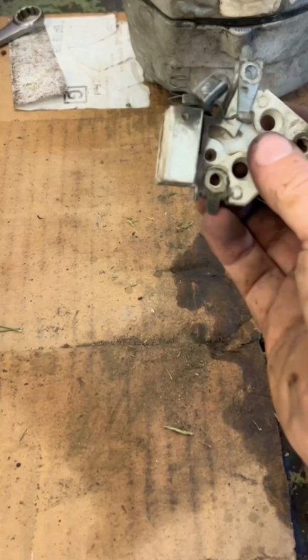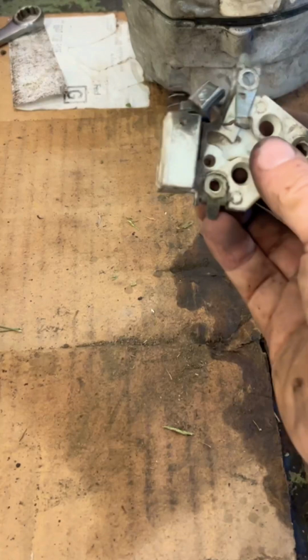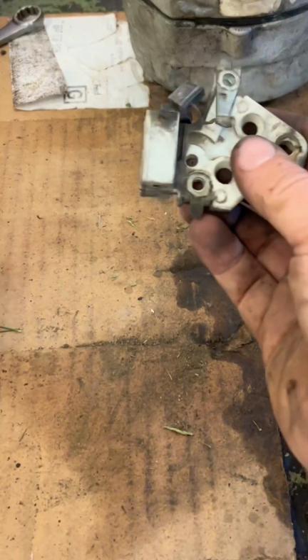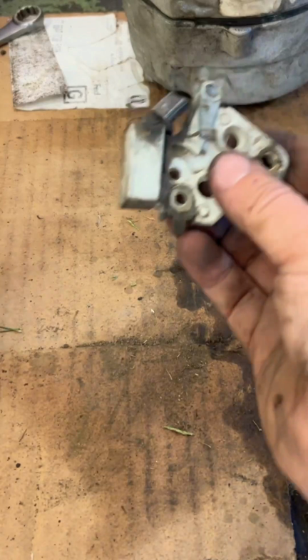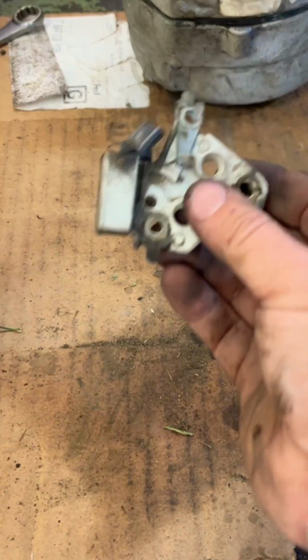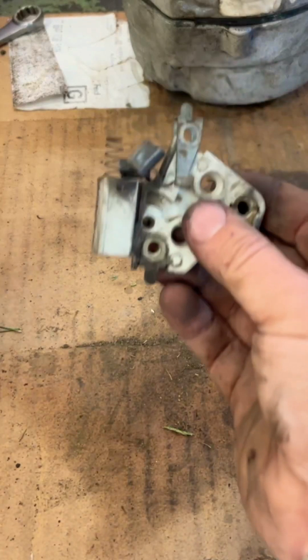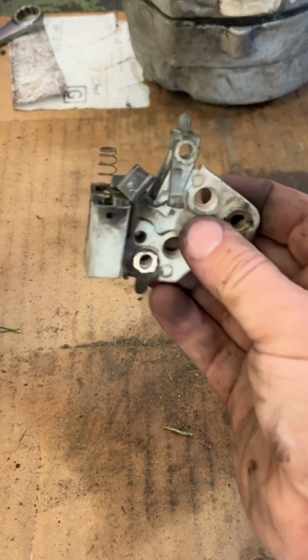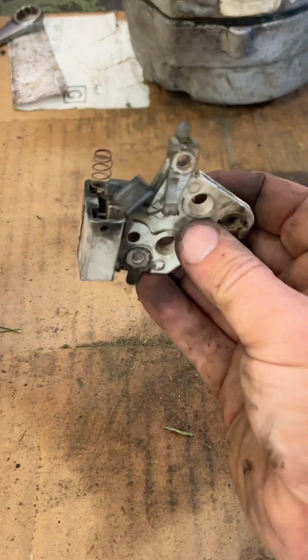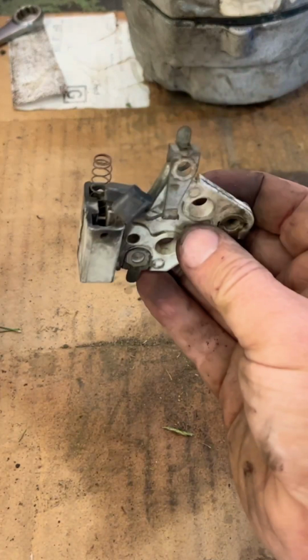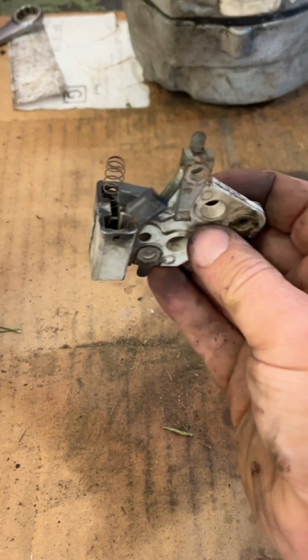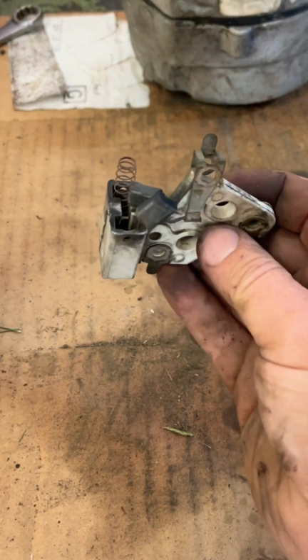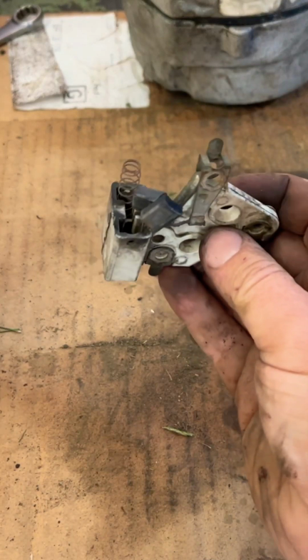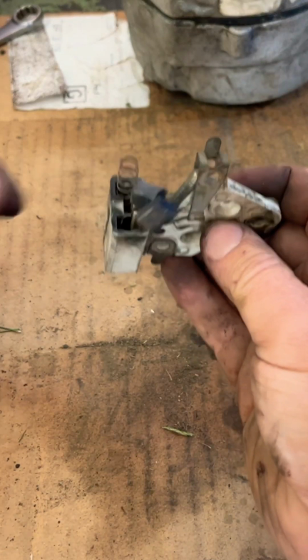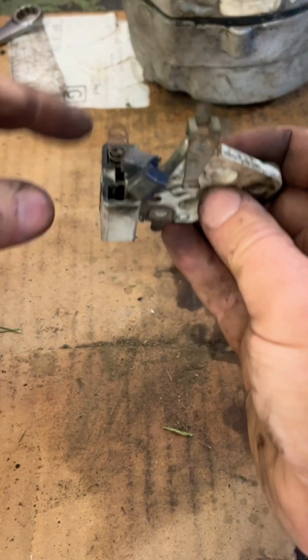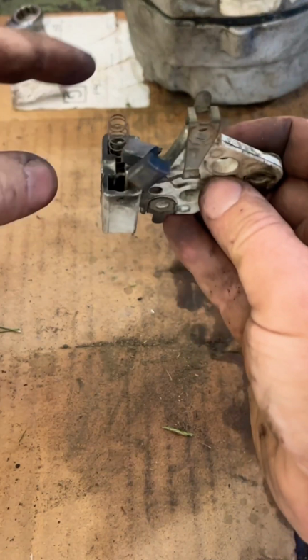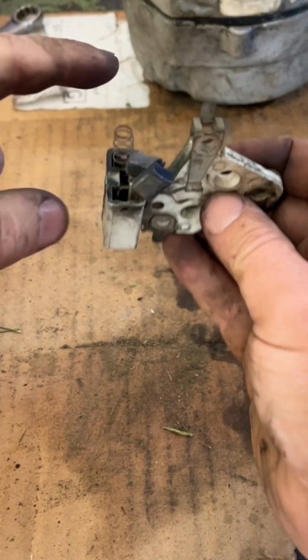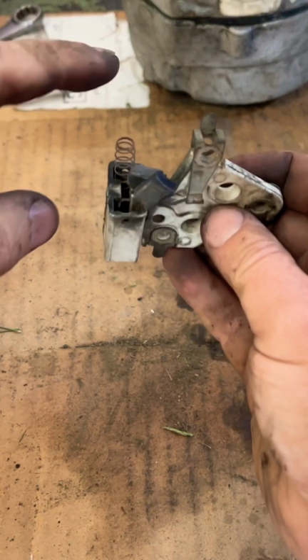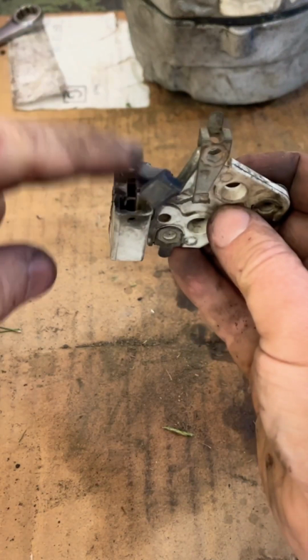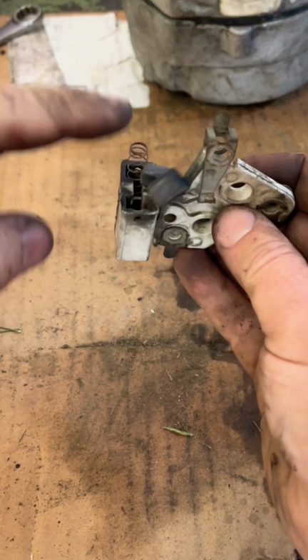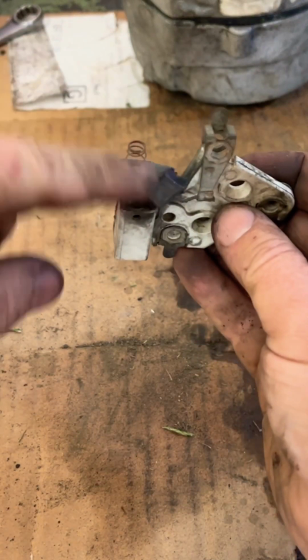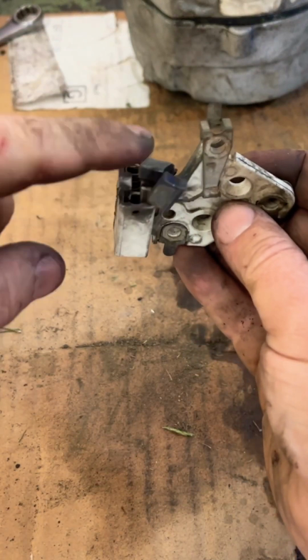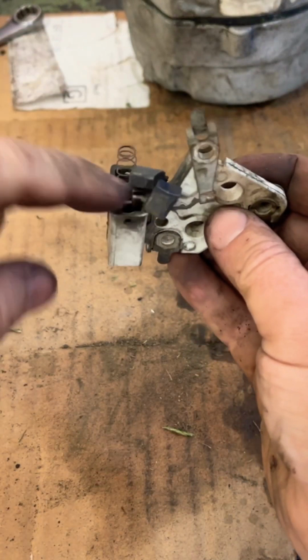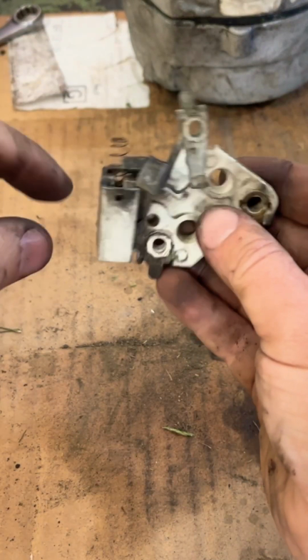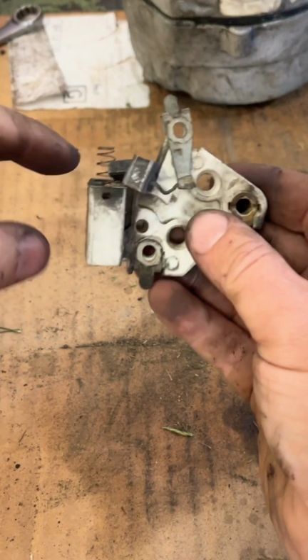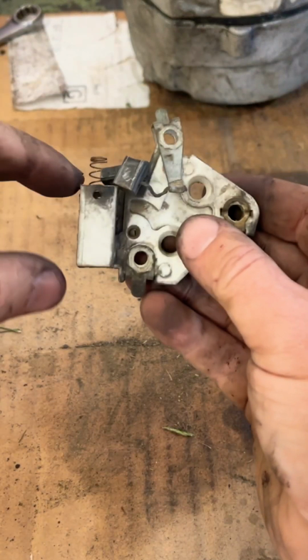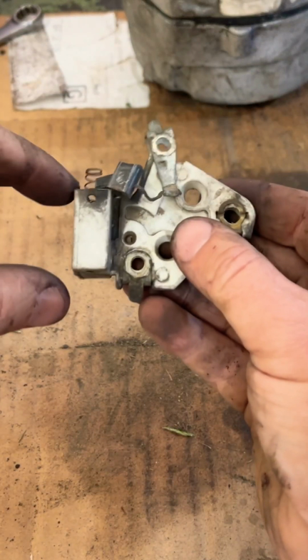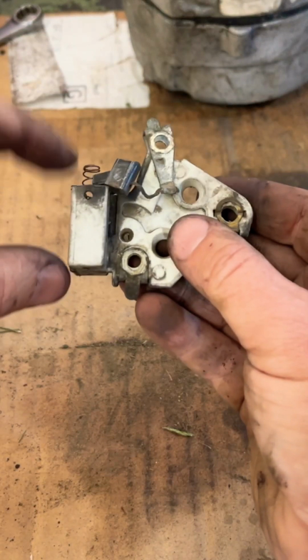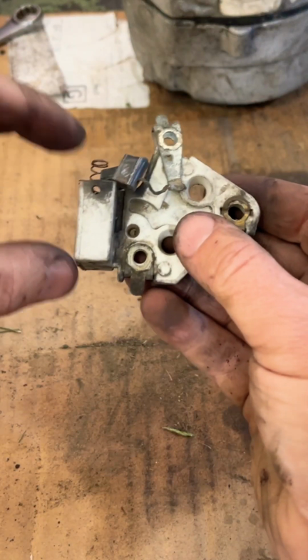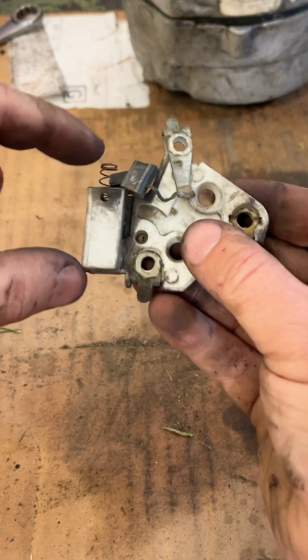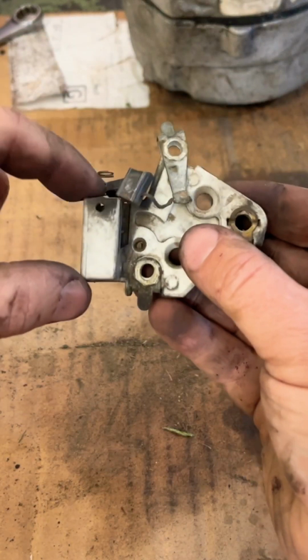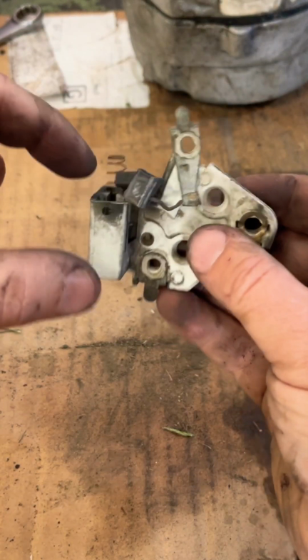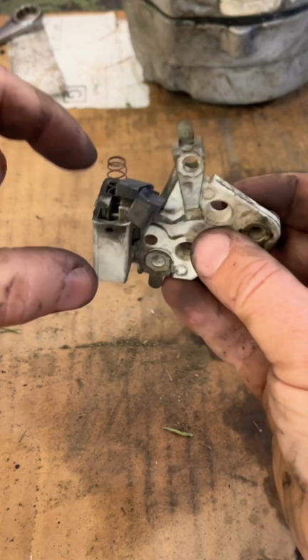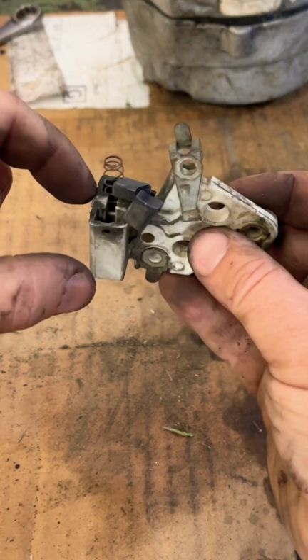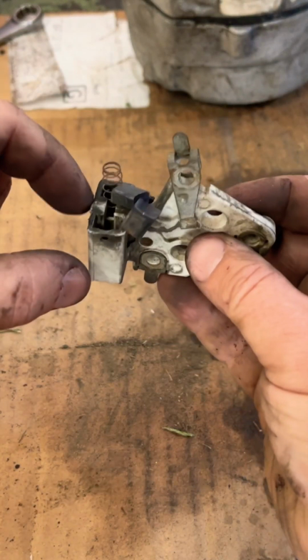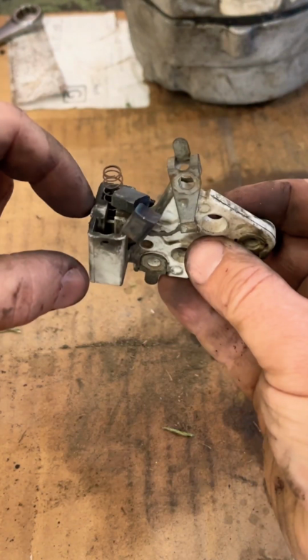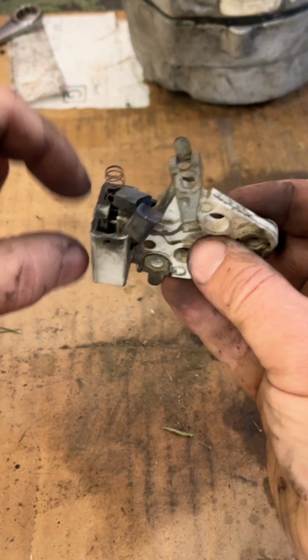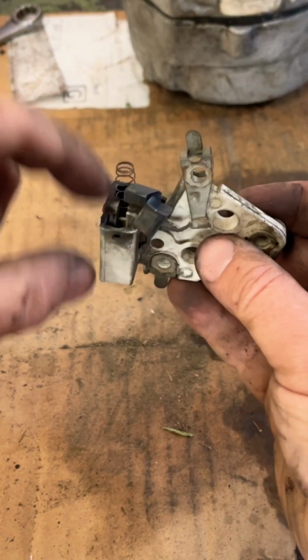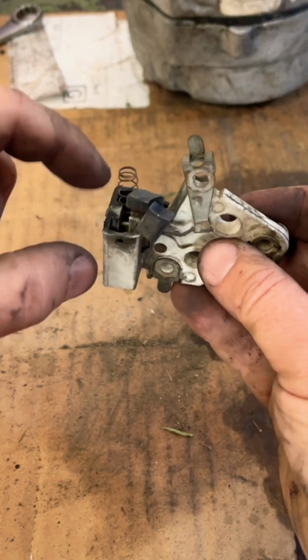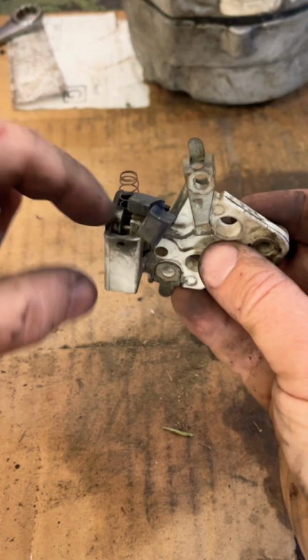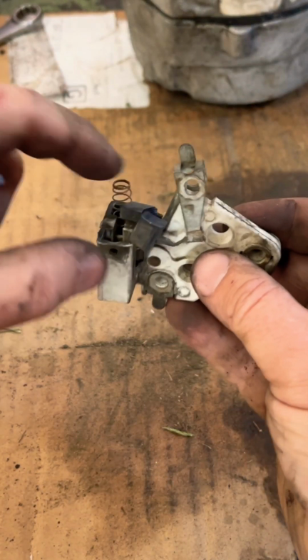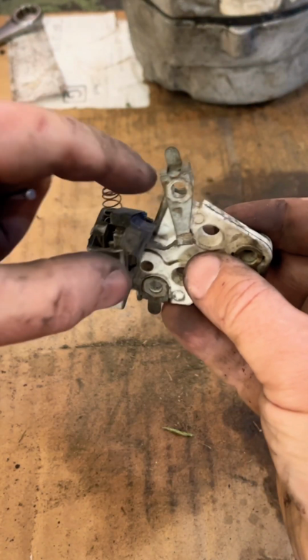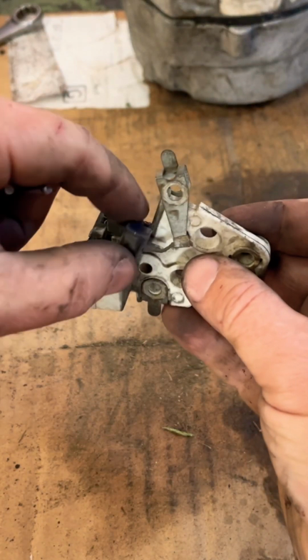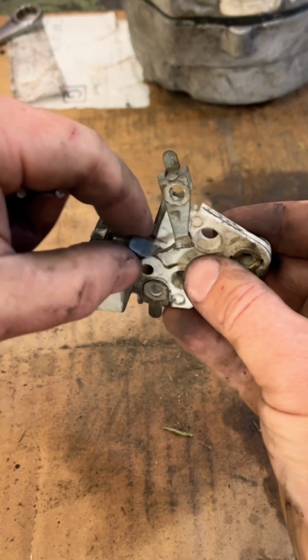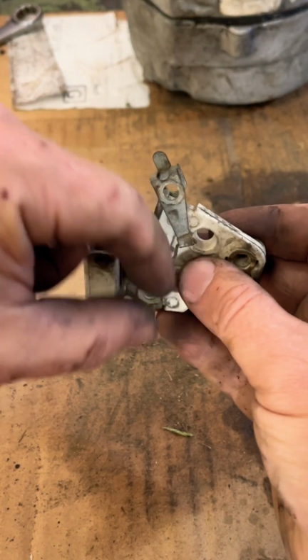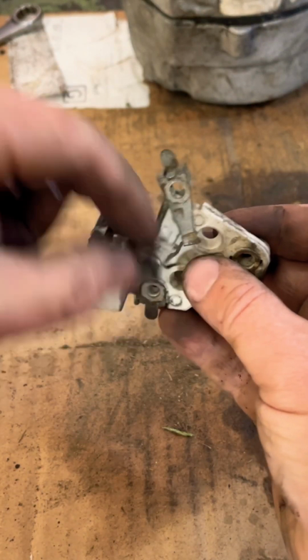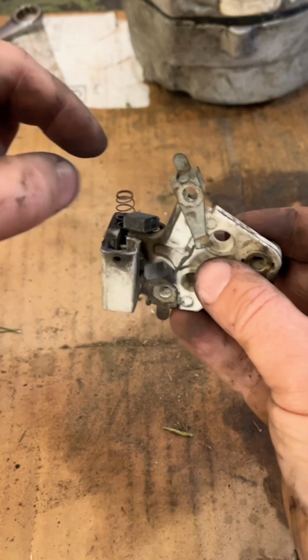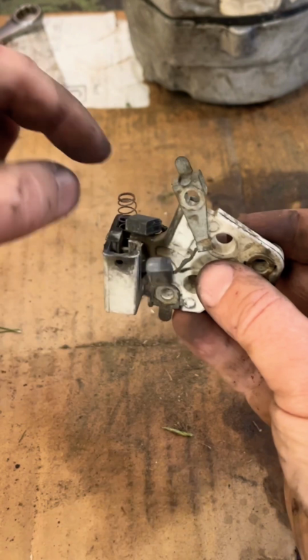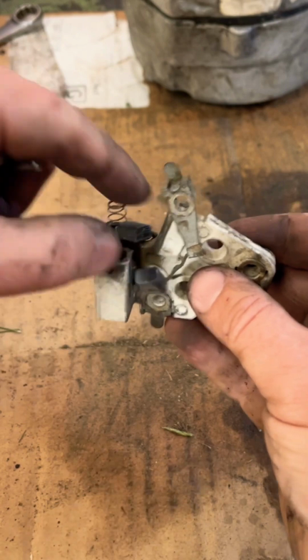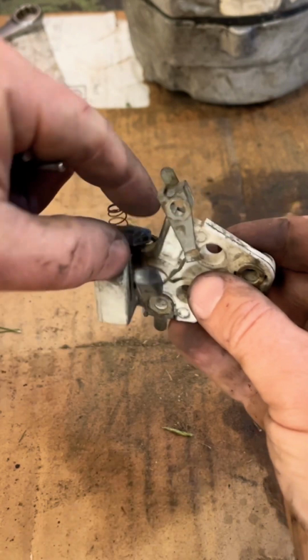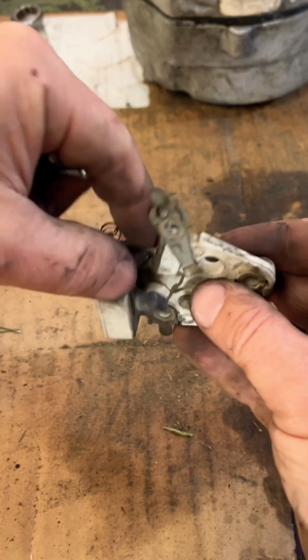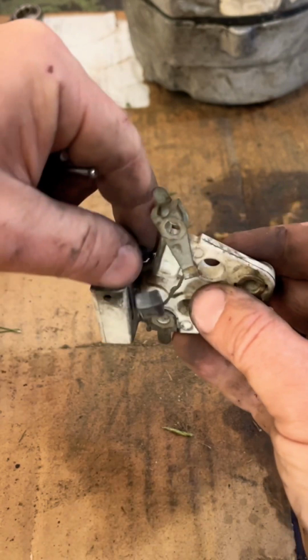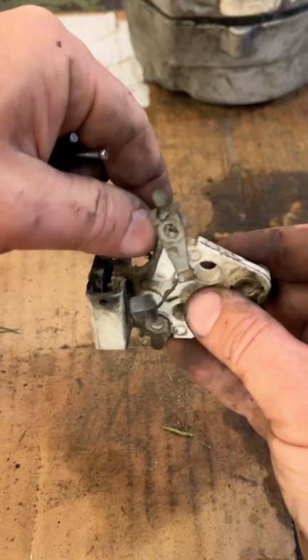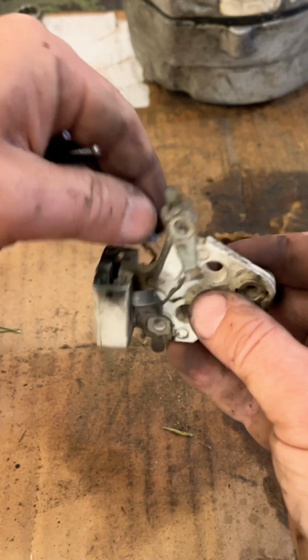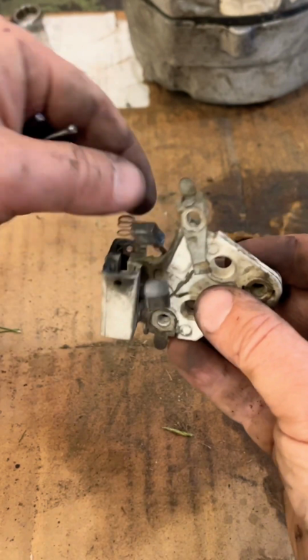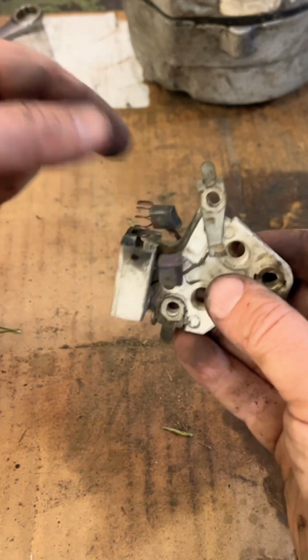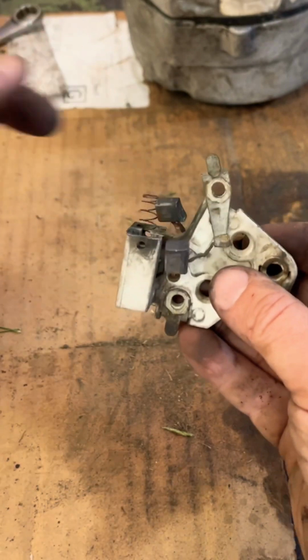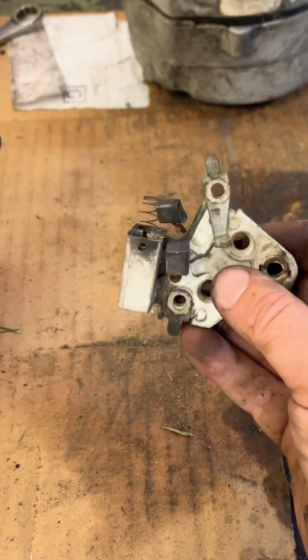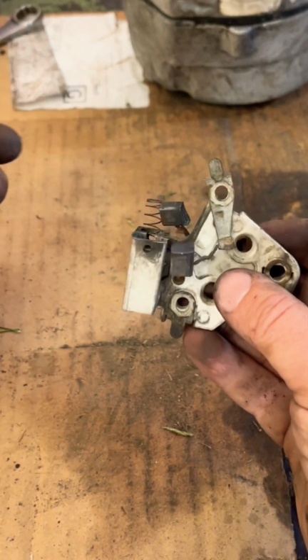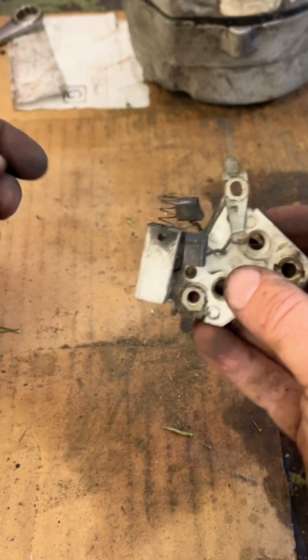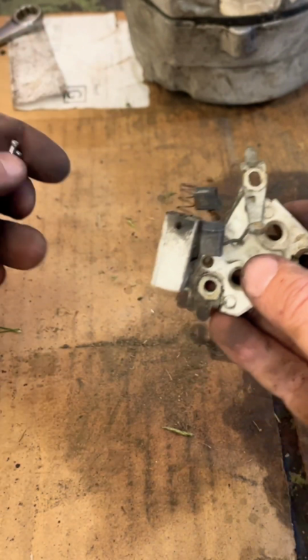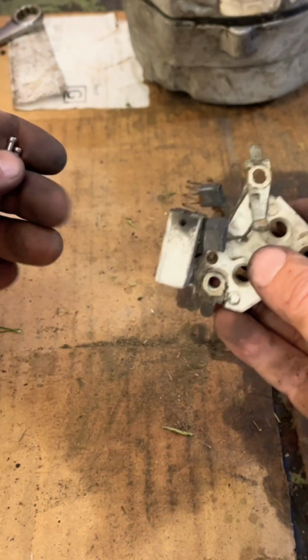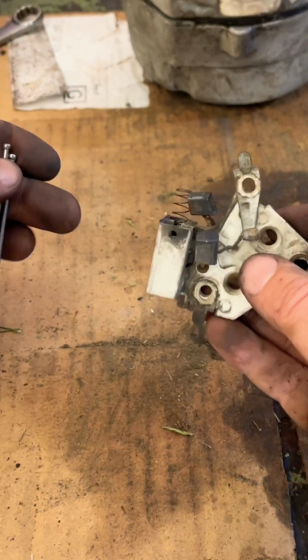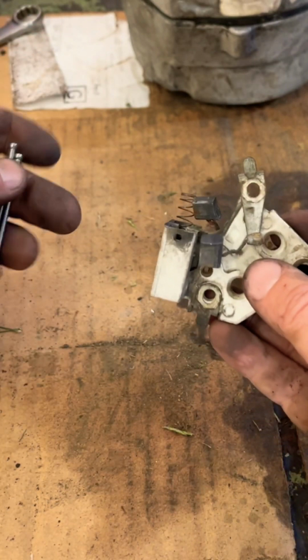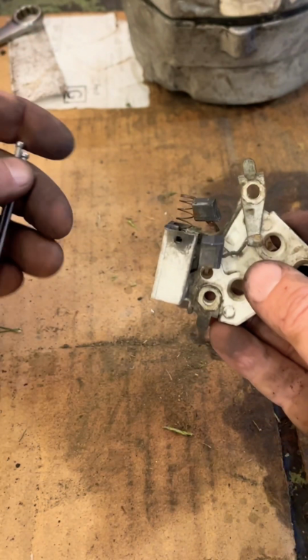You decided to fix your own alternator and you are having trouble getting the brushes to go back down in the hole and stay there so you can put this thing back together.